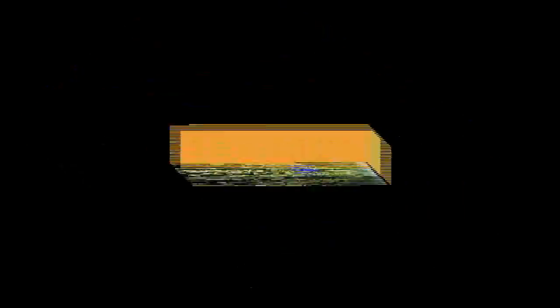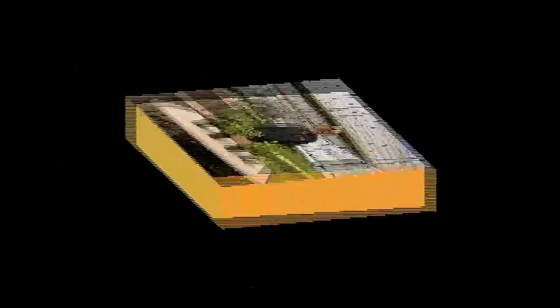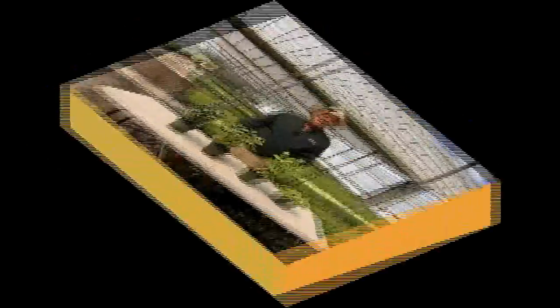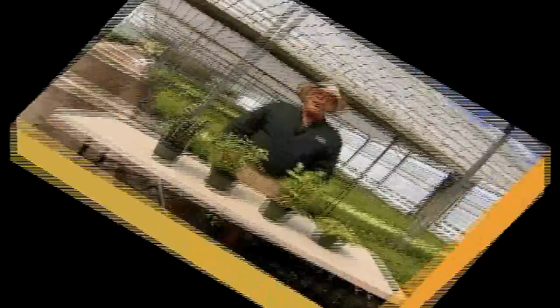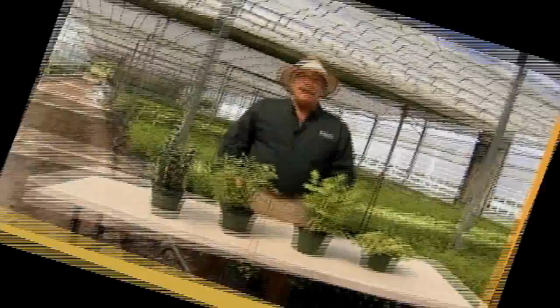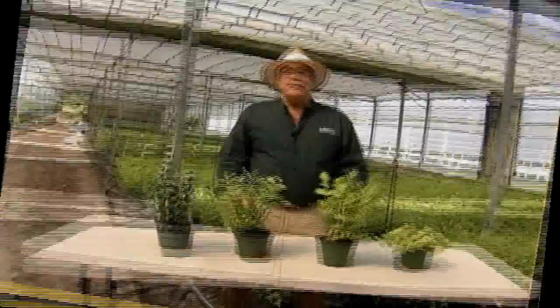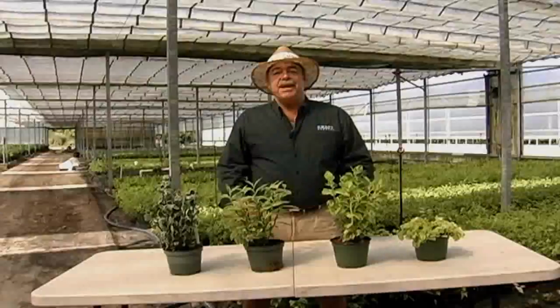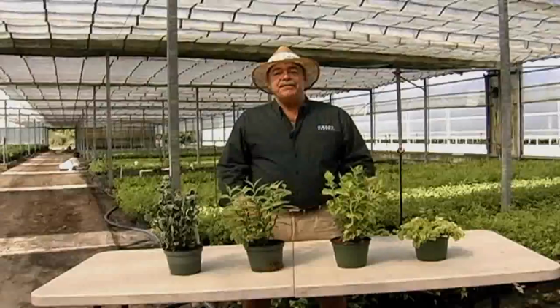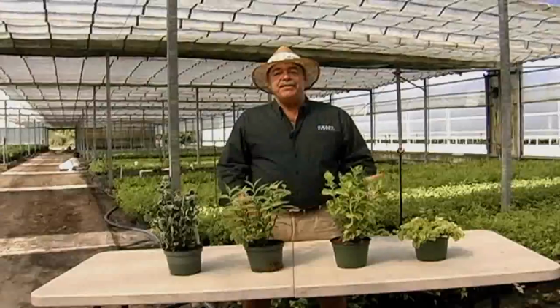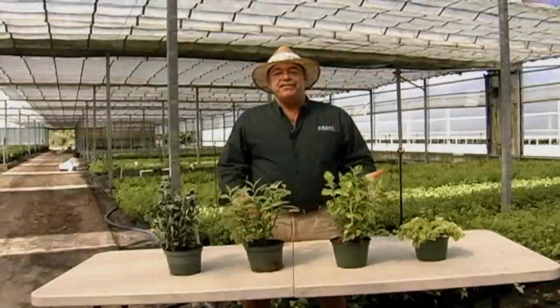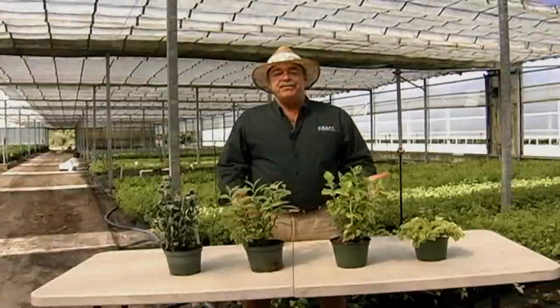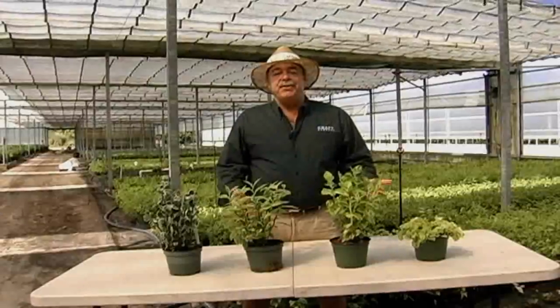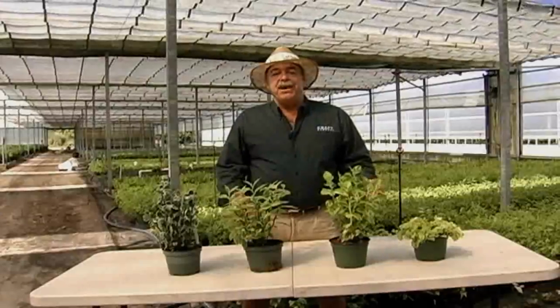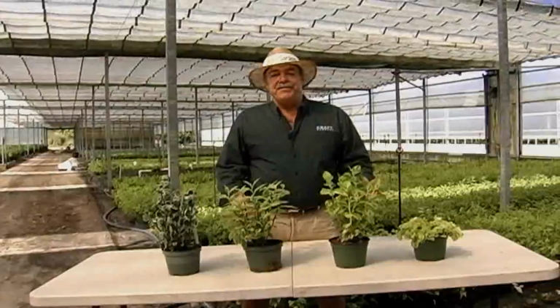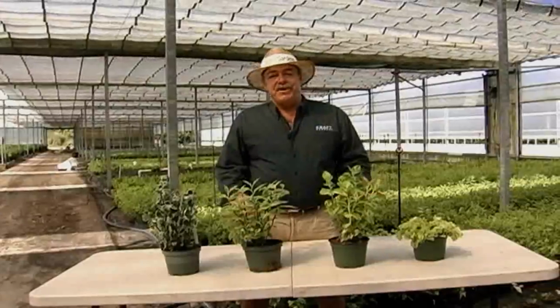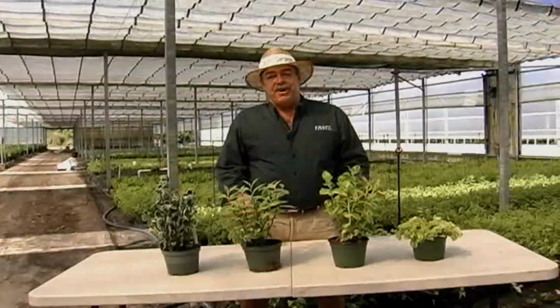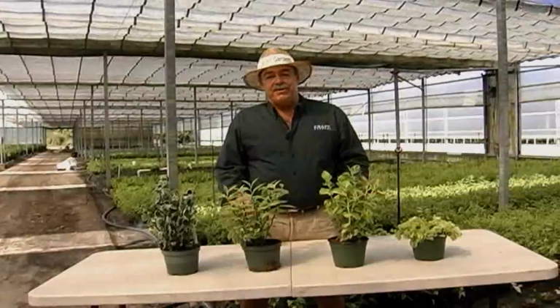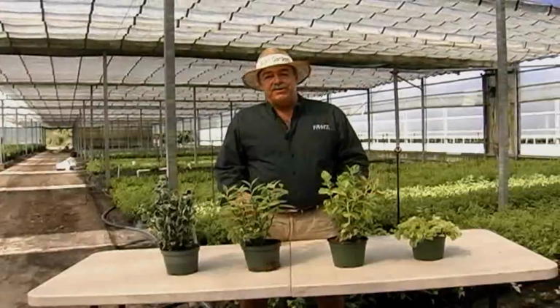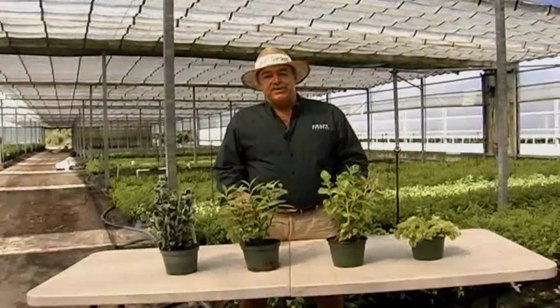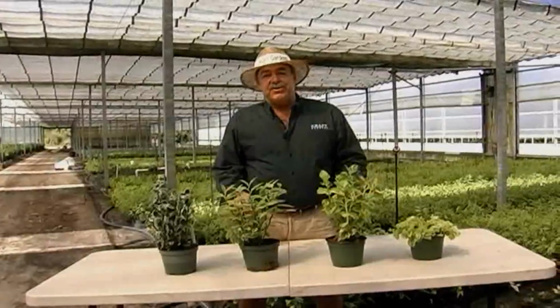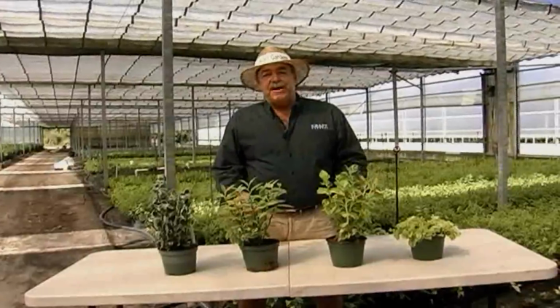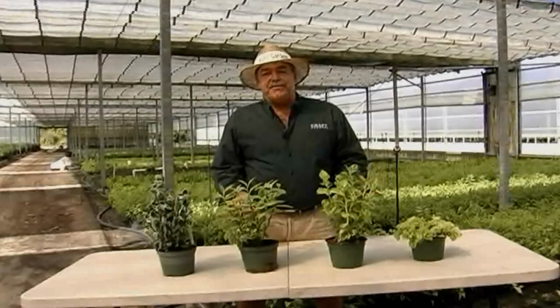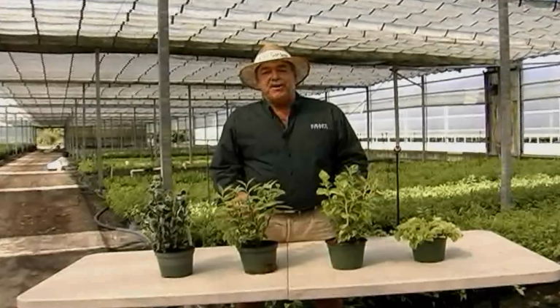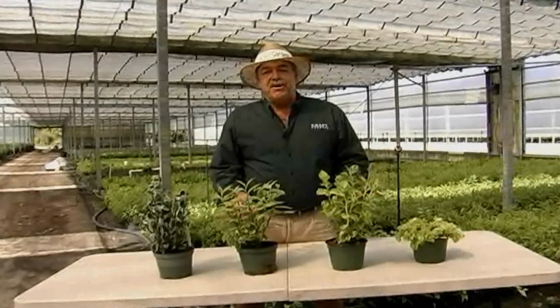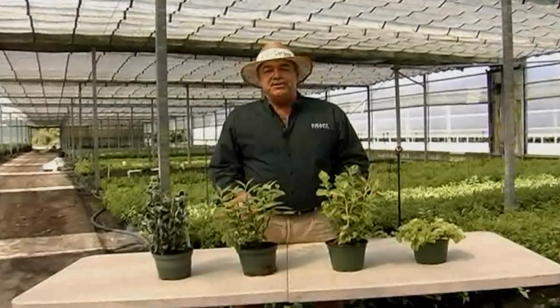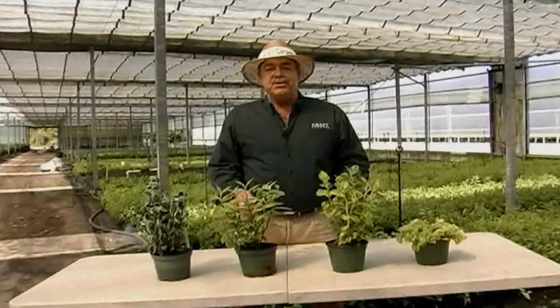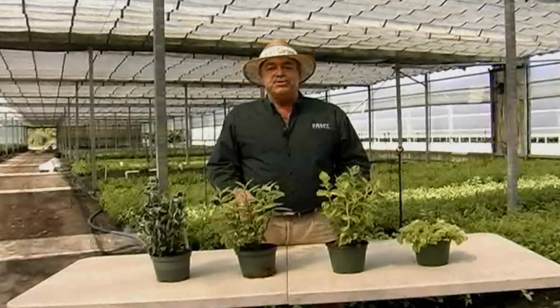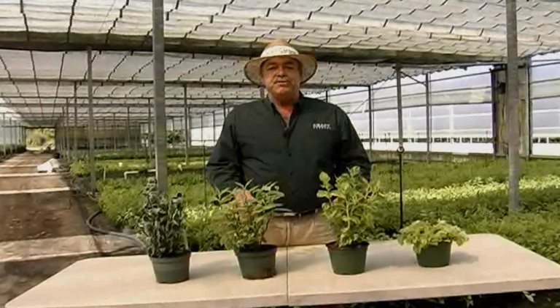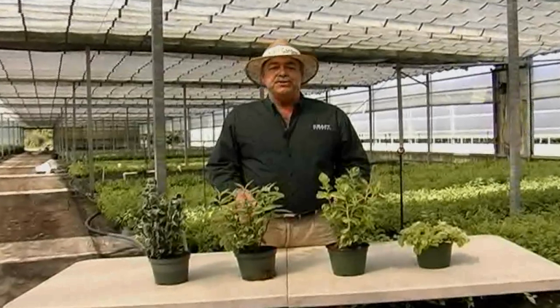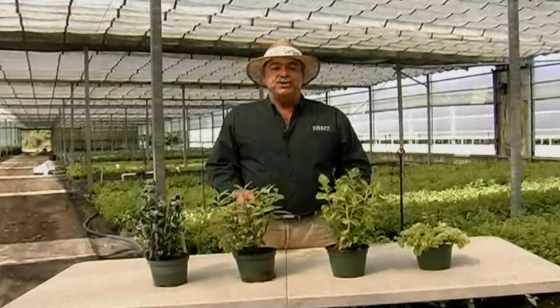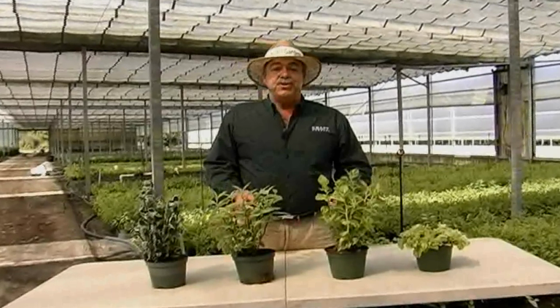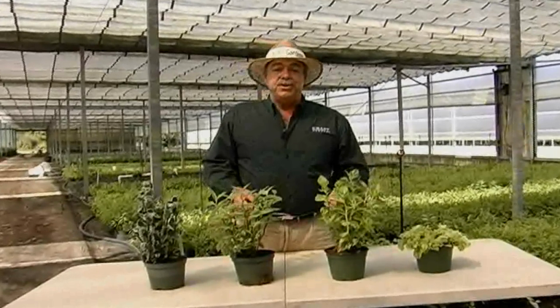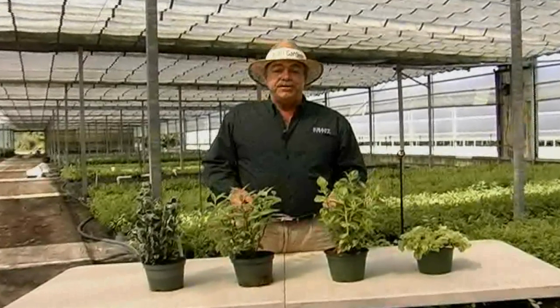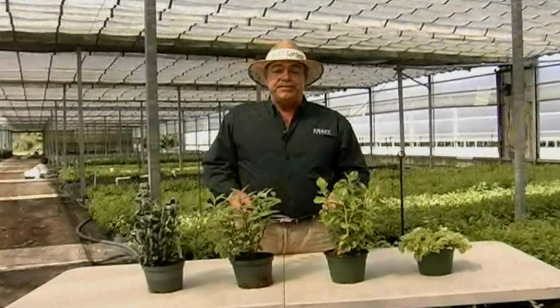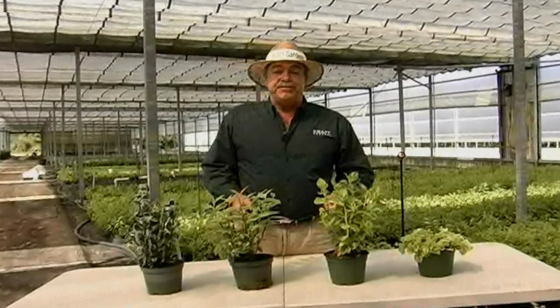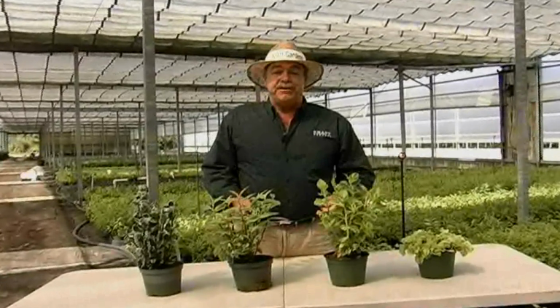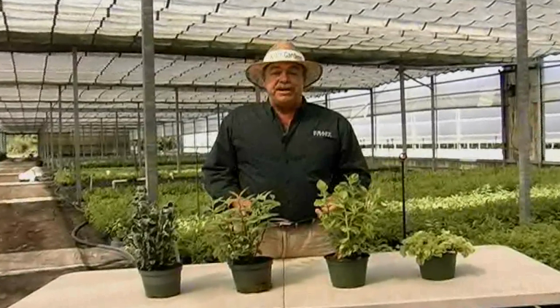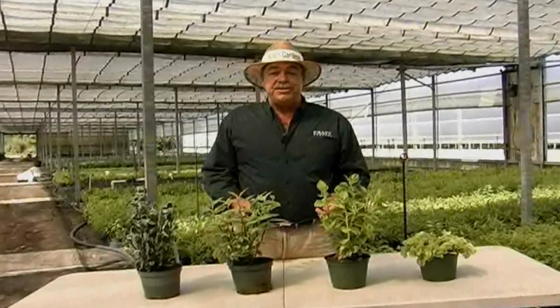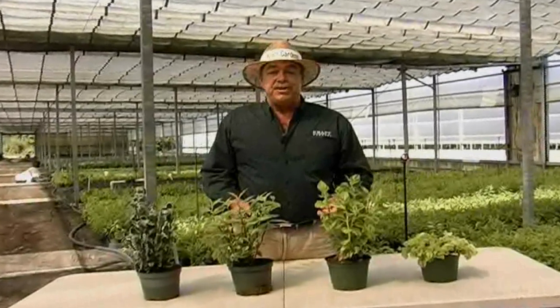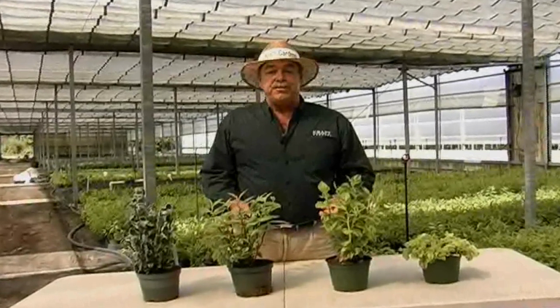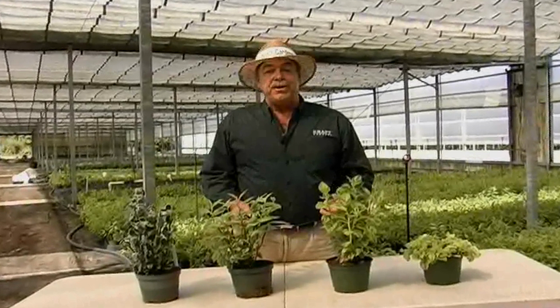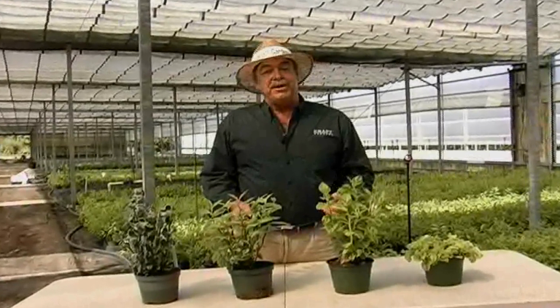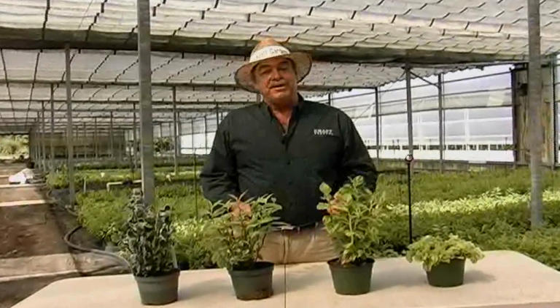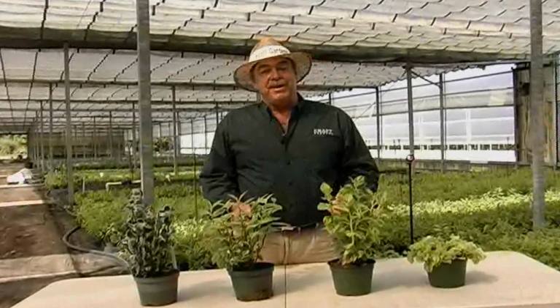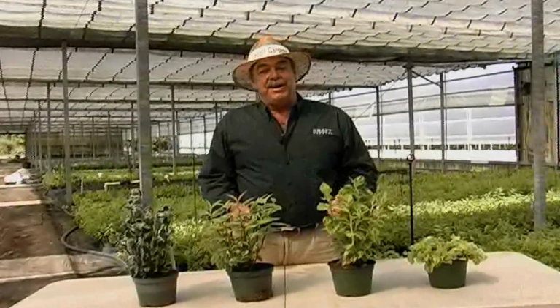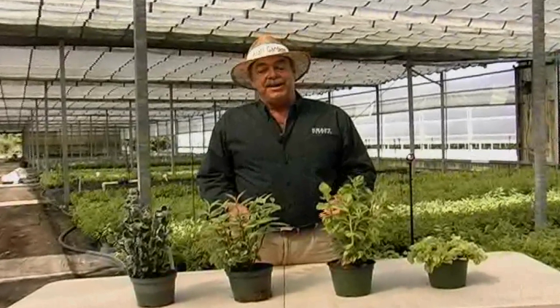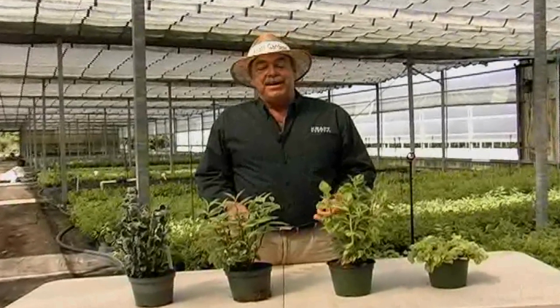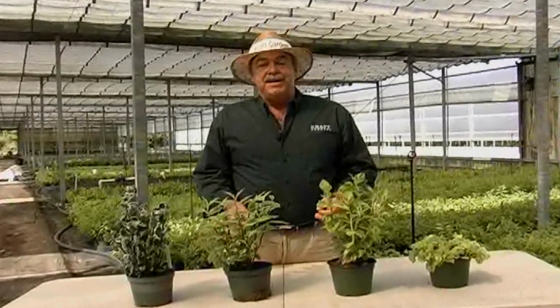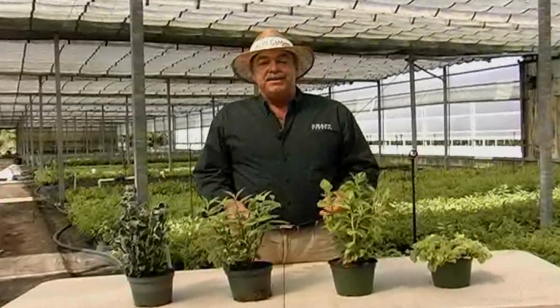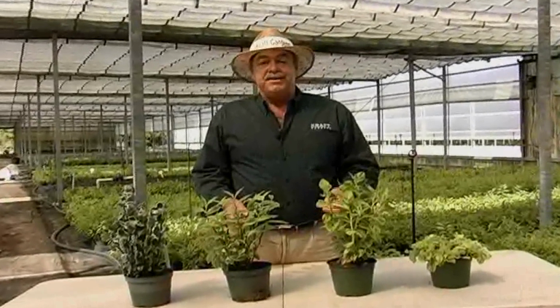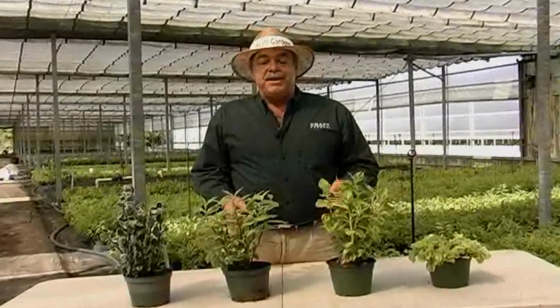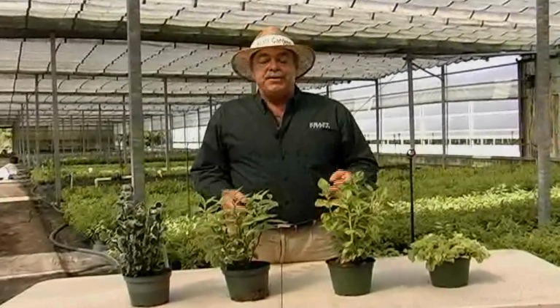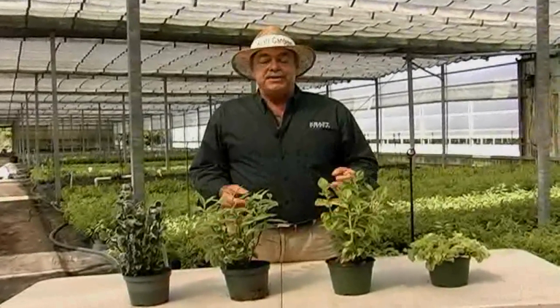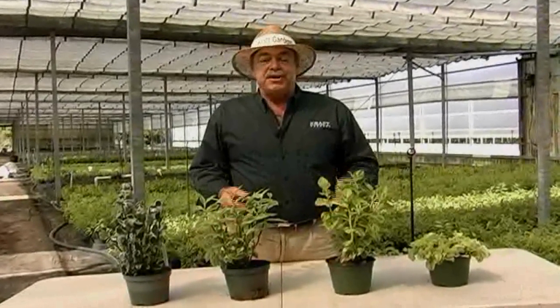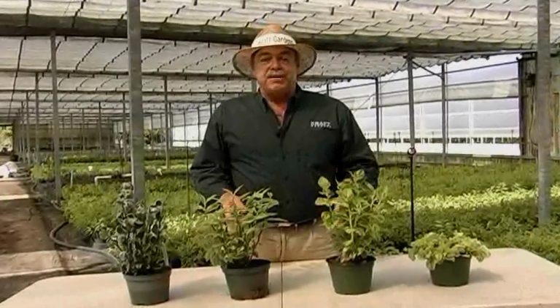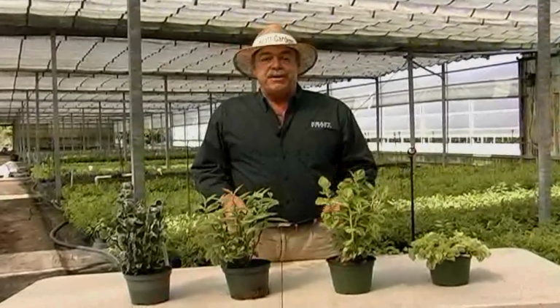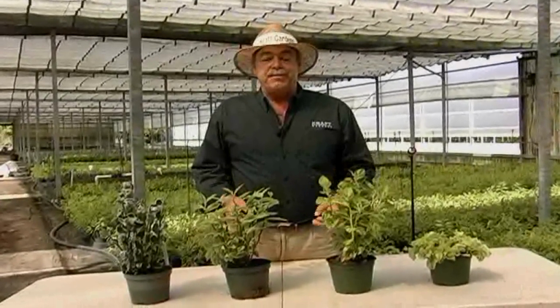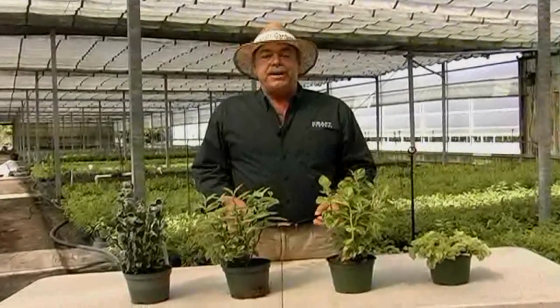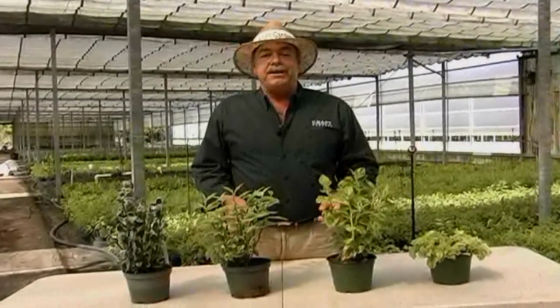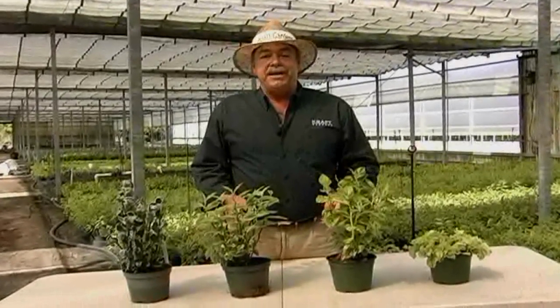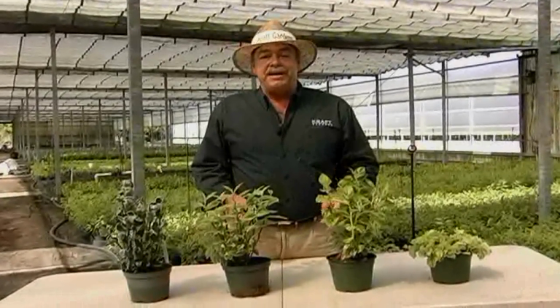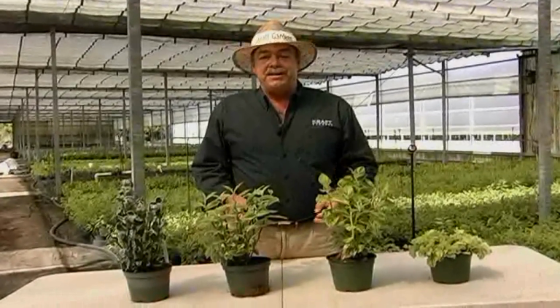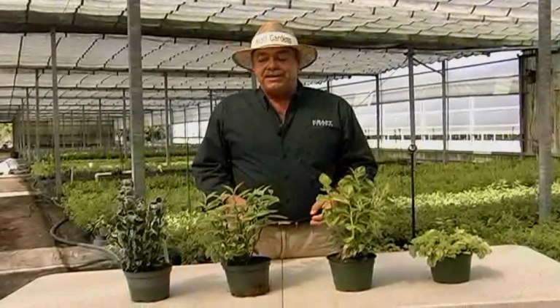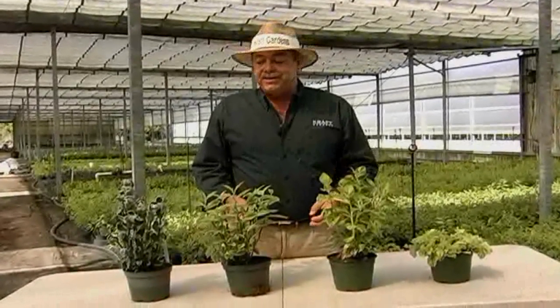Hi, I'm Kevin from Kraft Gardens. Kraft Gardens has over 200 different varieties in our product line. Today we're going to talk about Petalanthus.